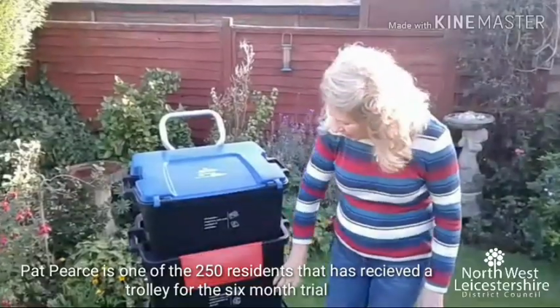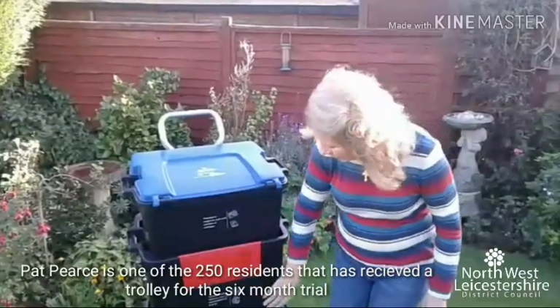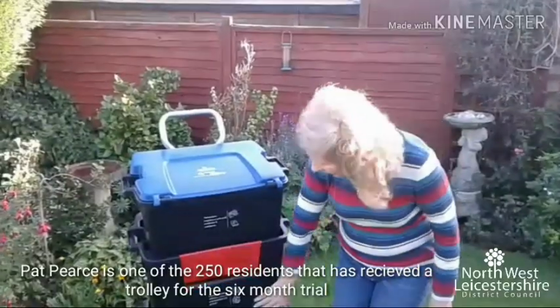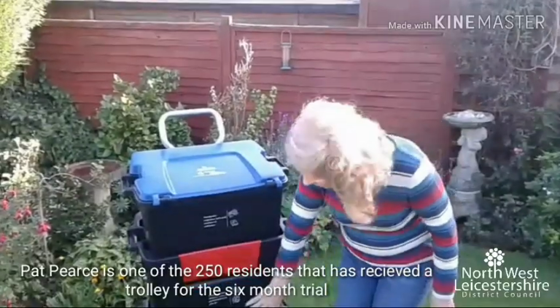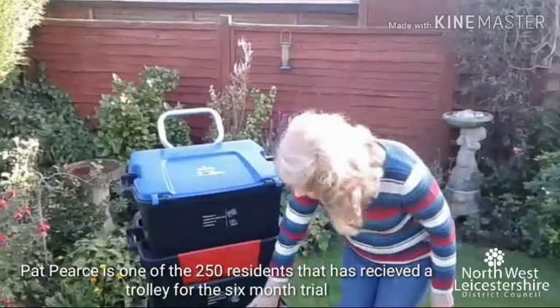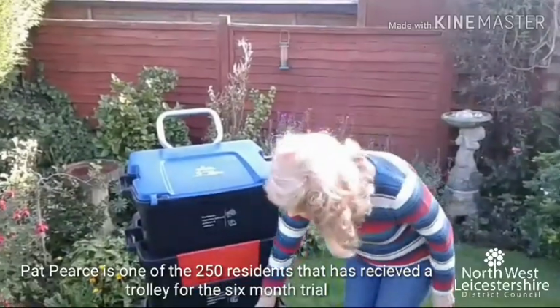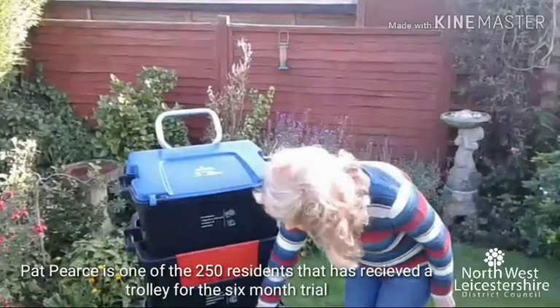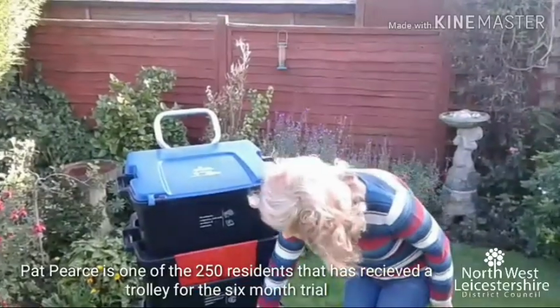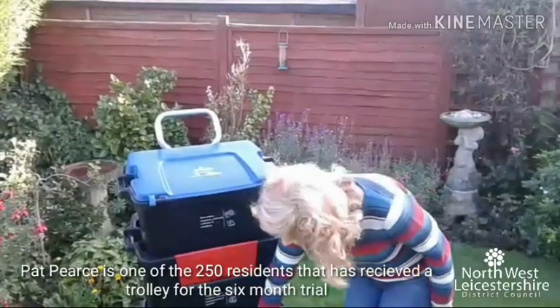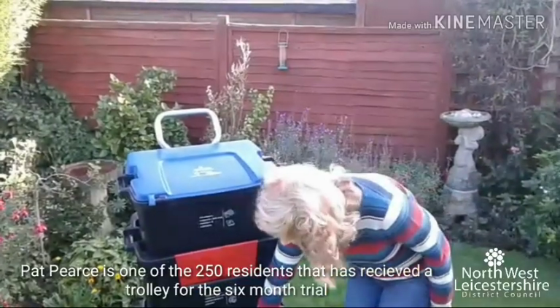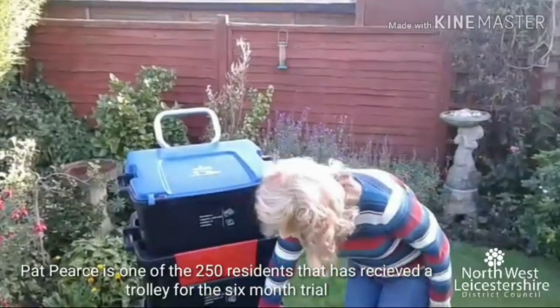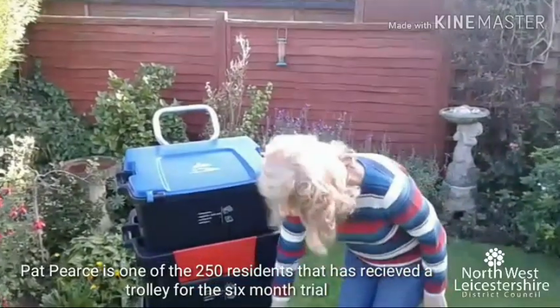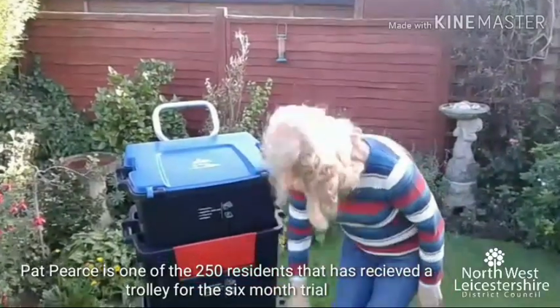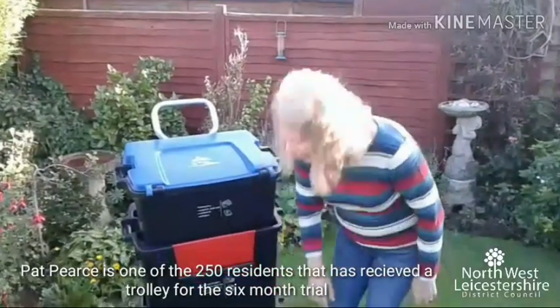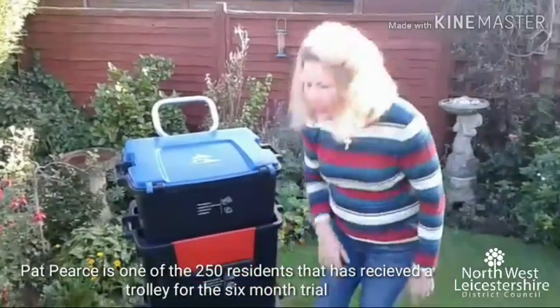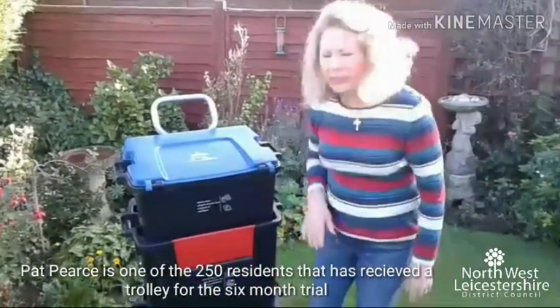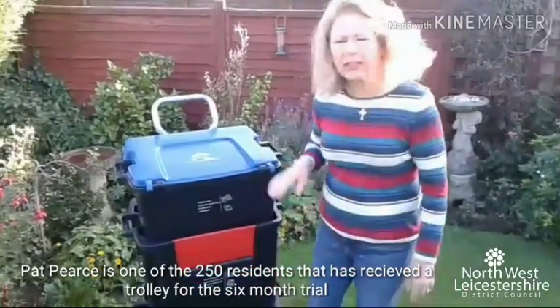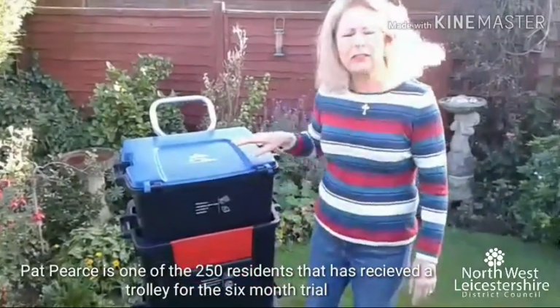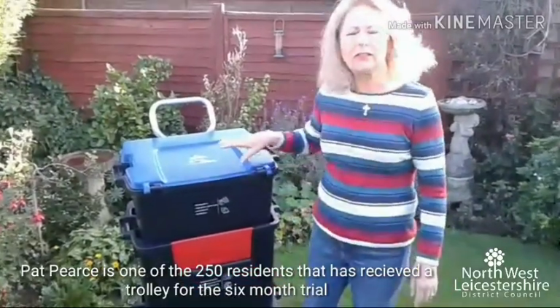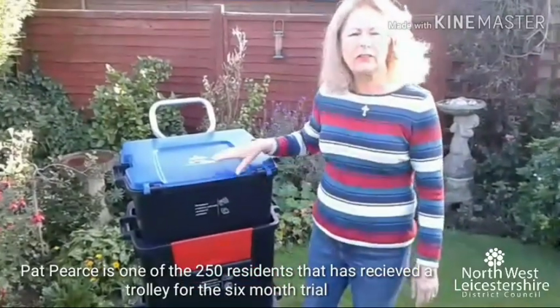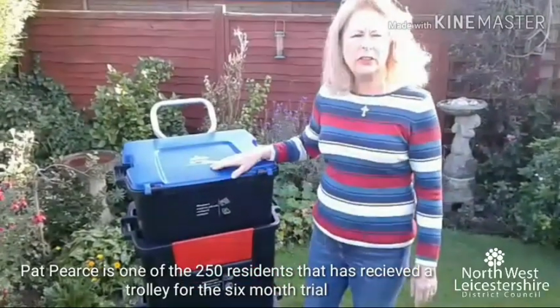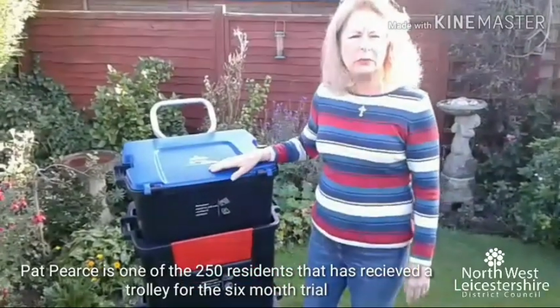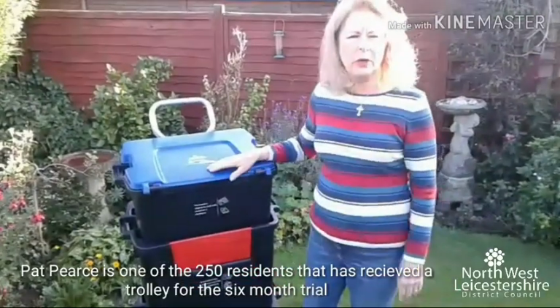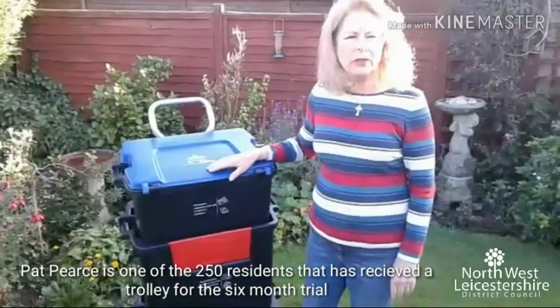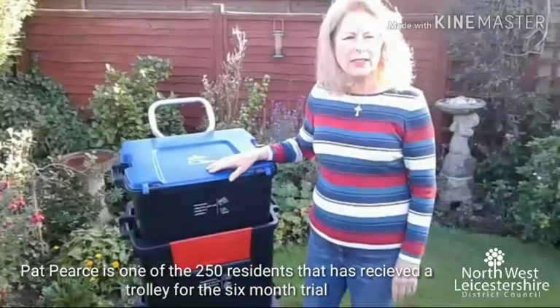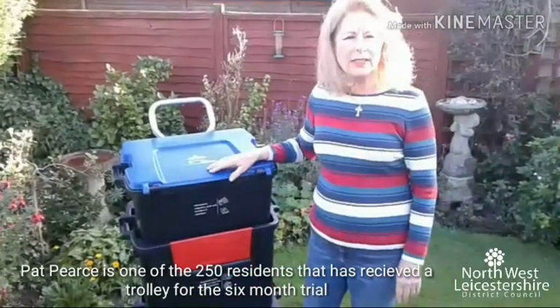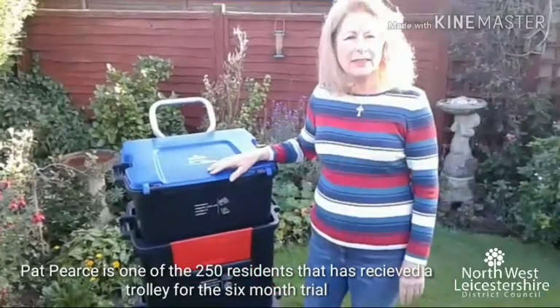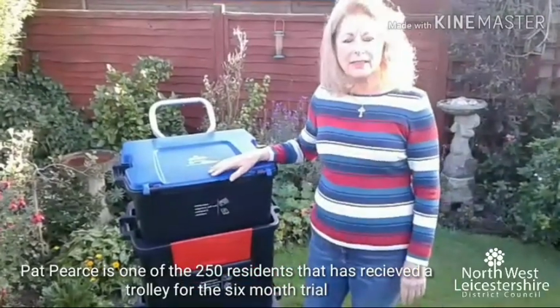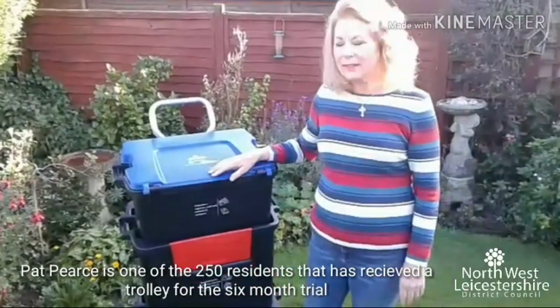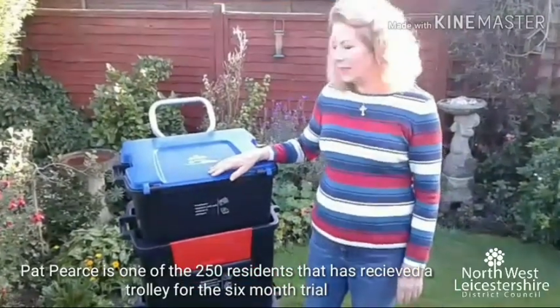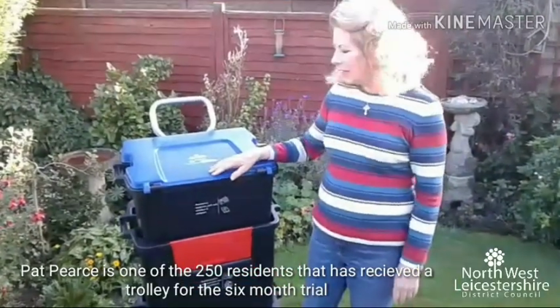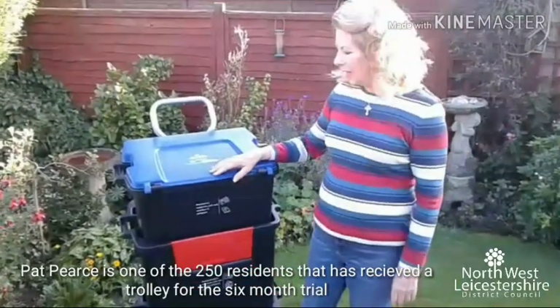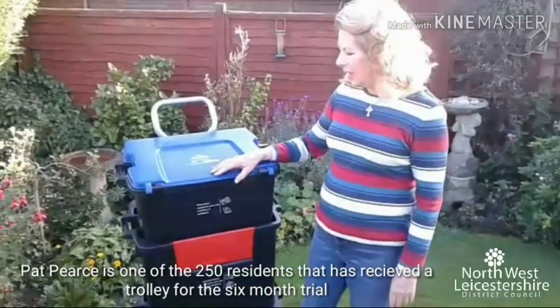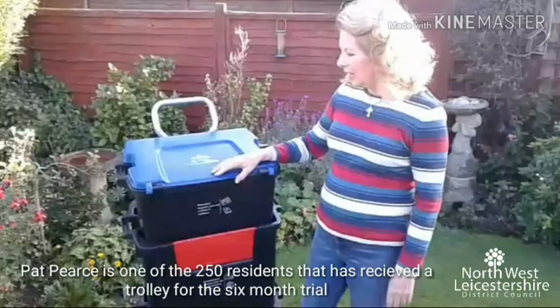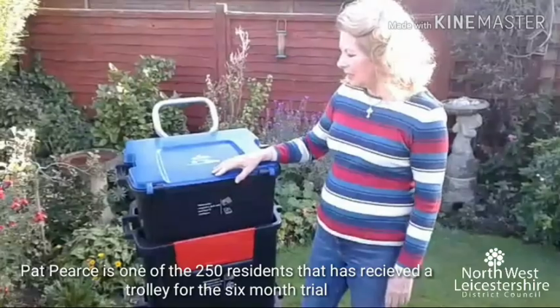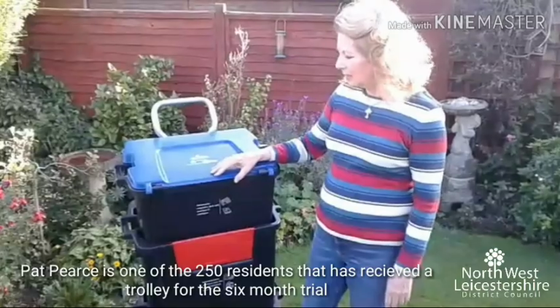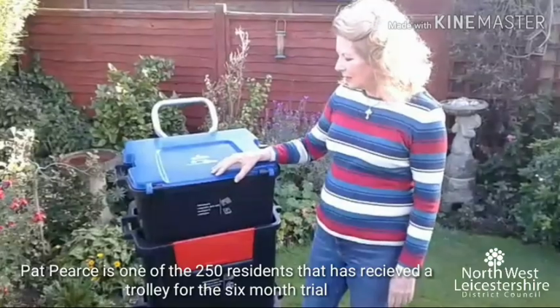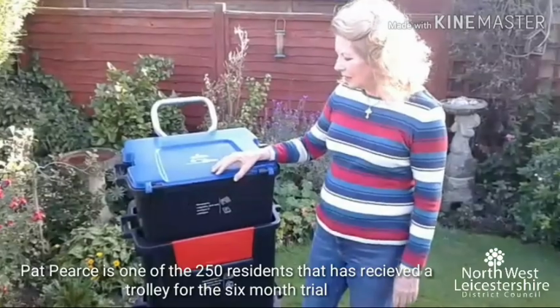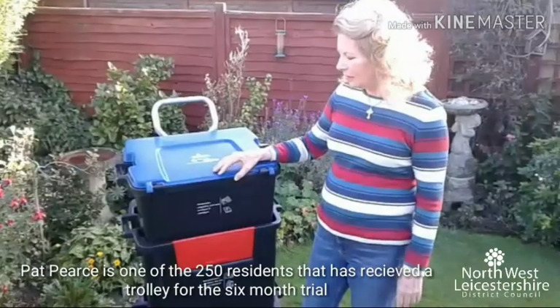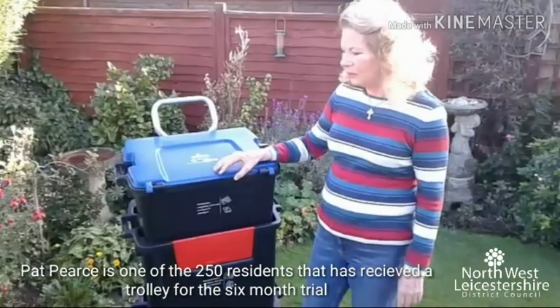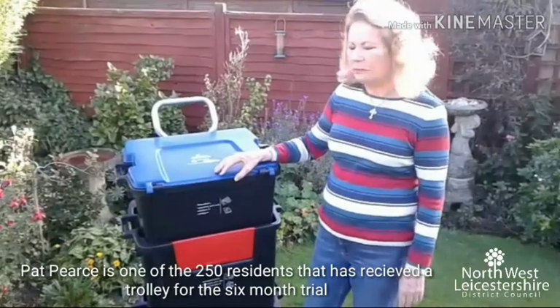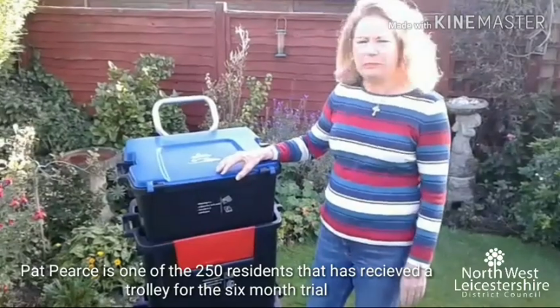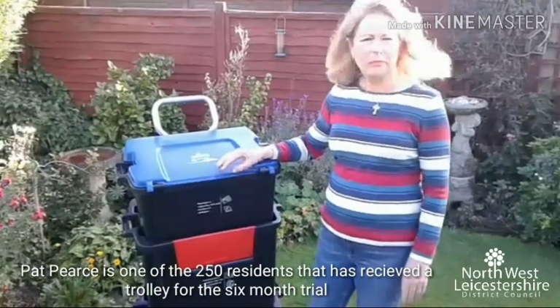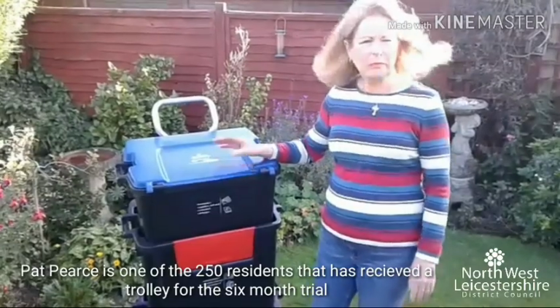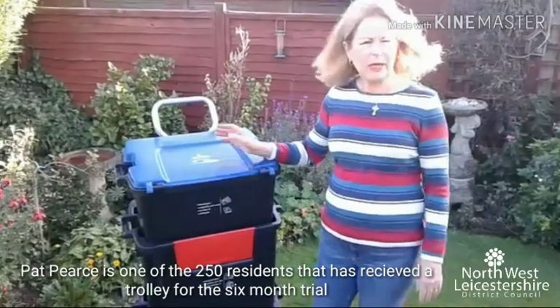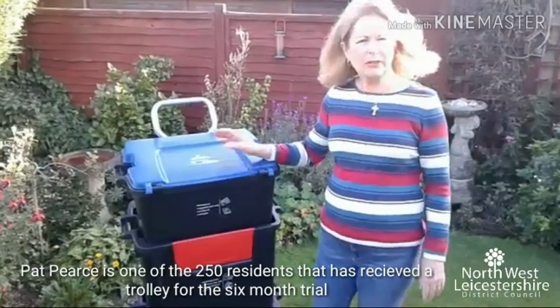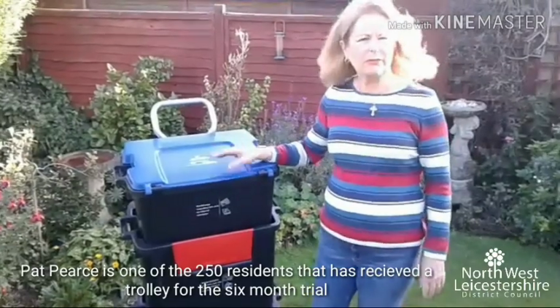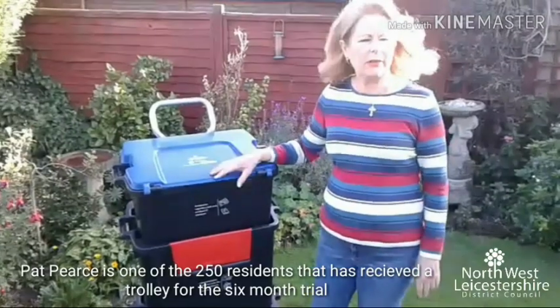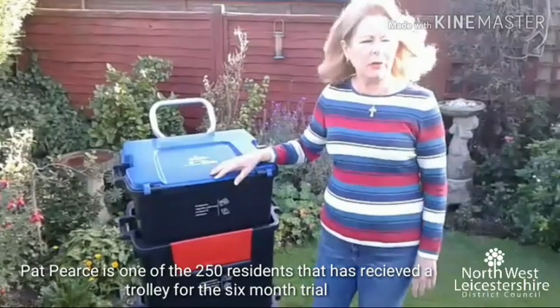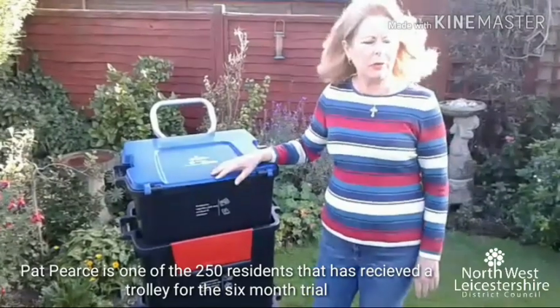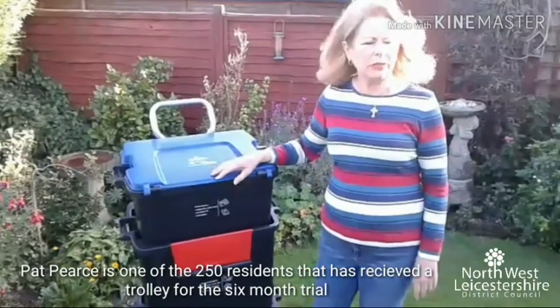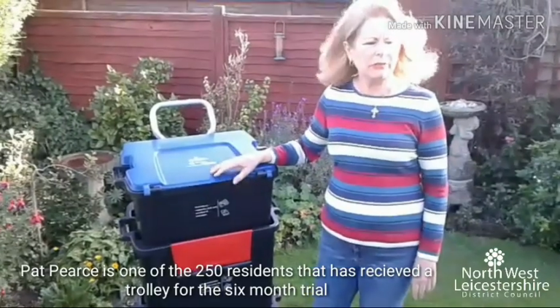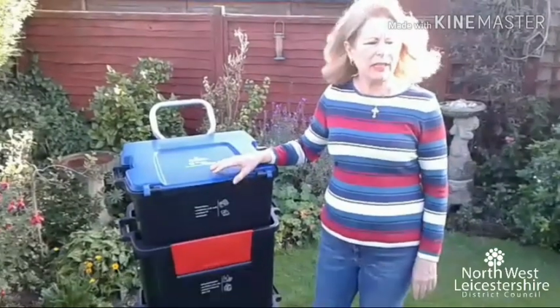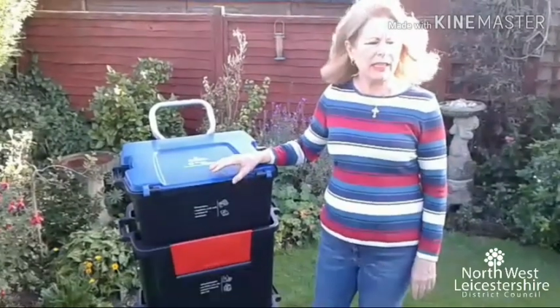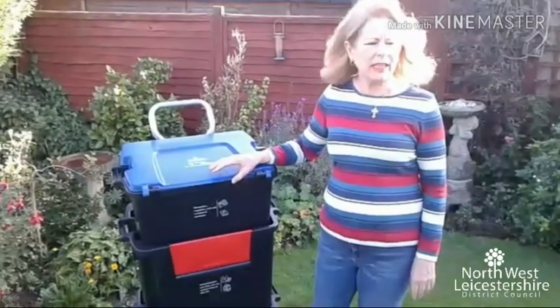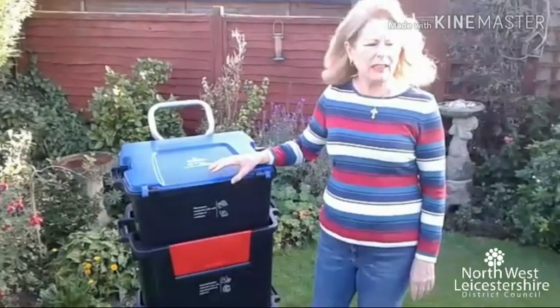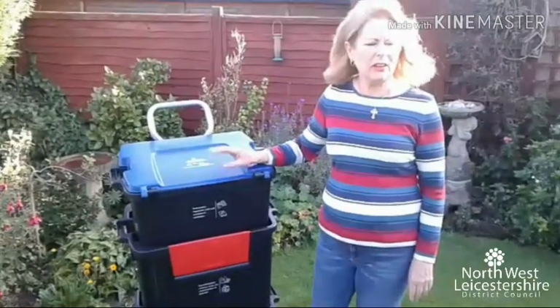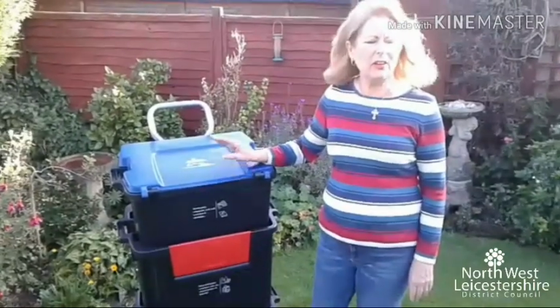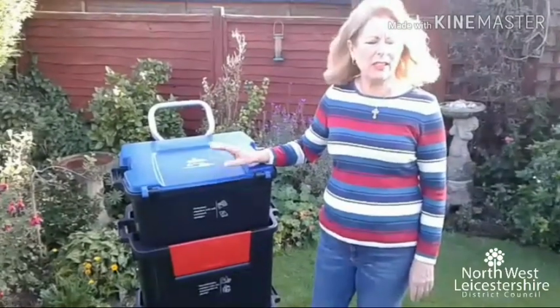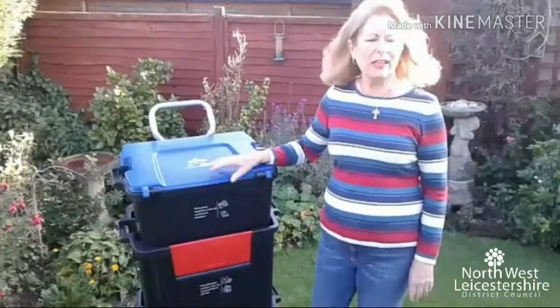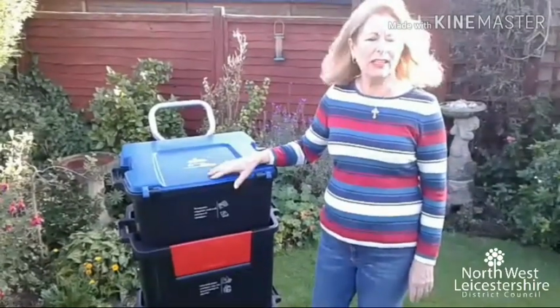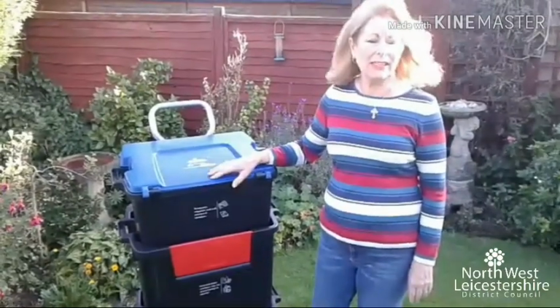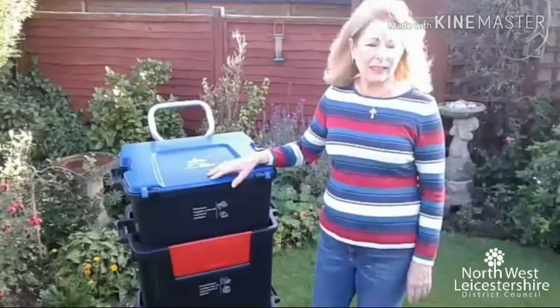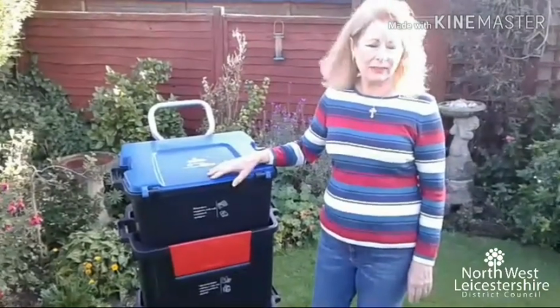I think it's going to be a lot better than the boxes, and better for everybody really, and a lot tidier.